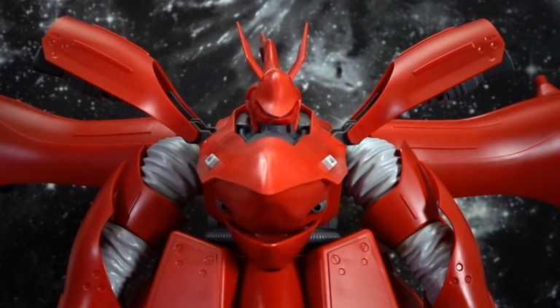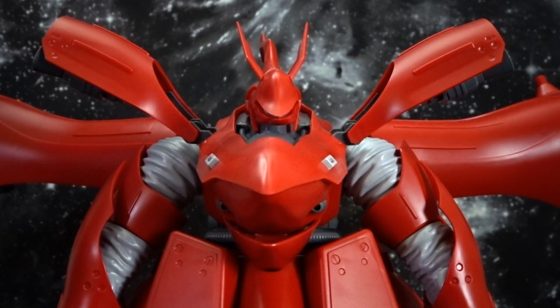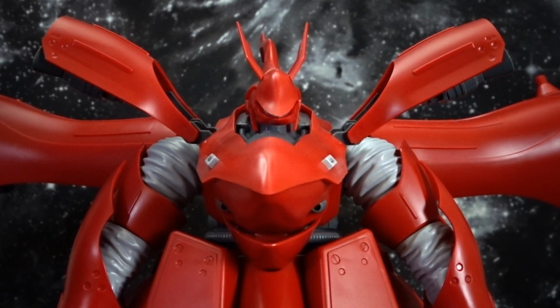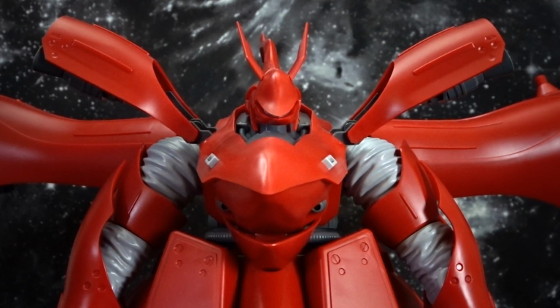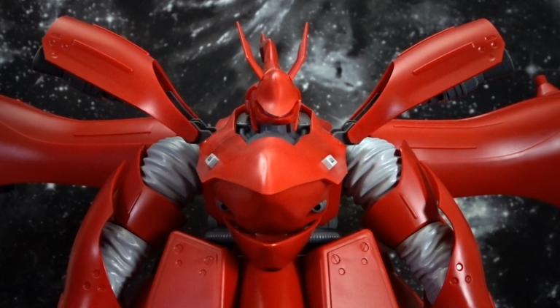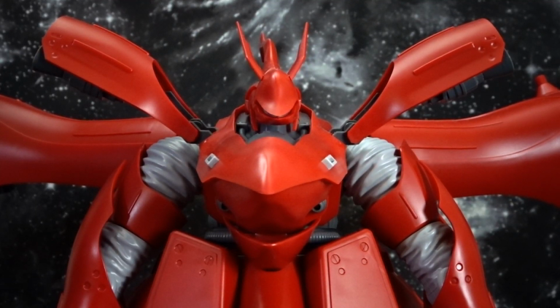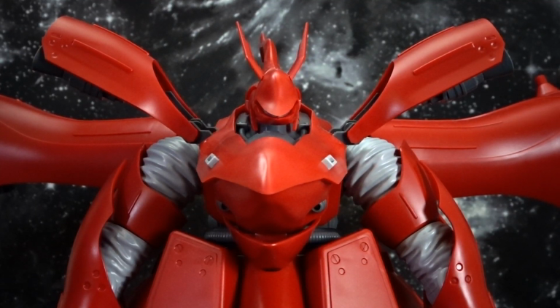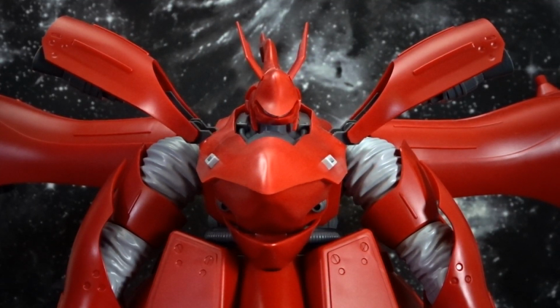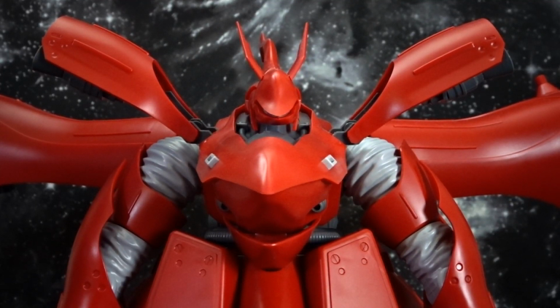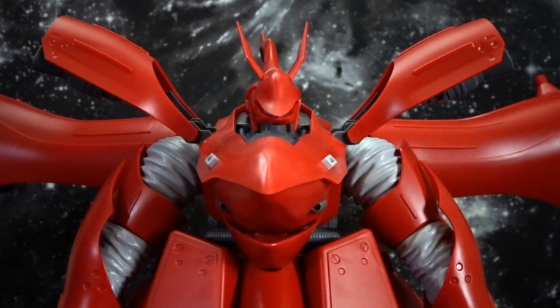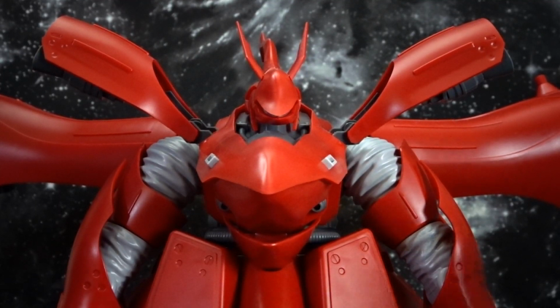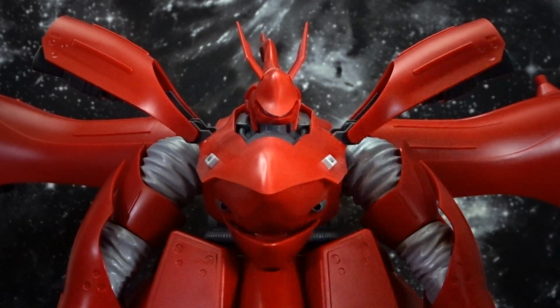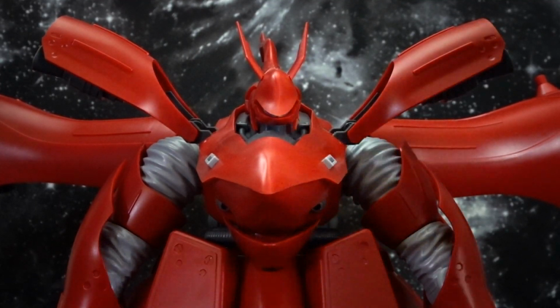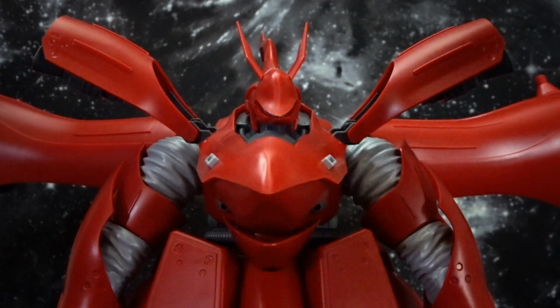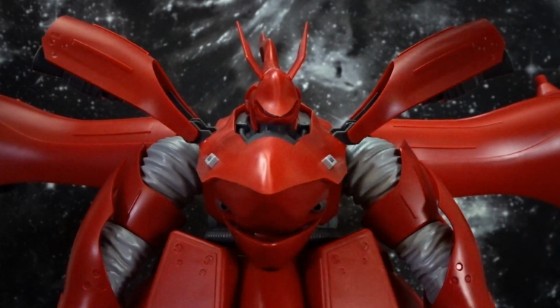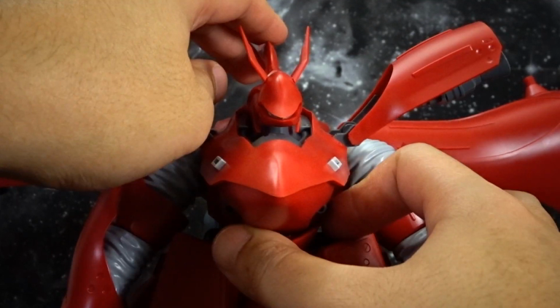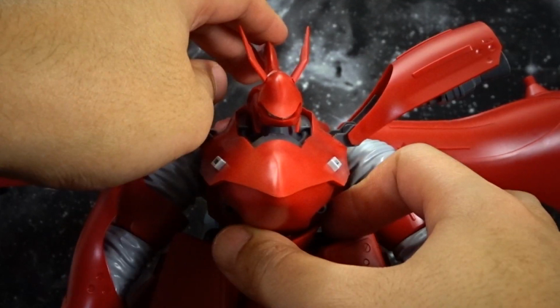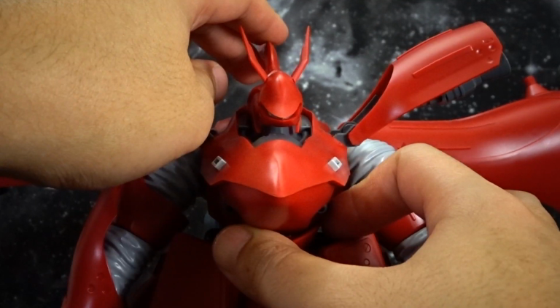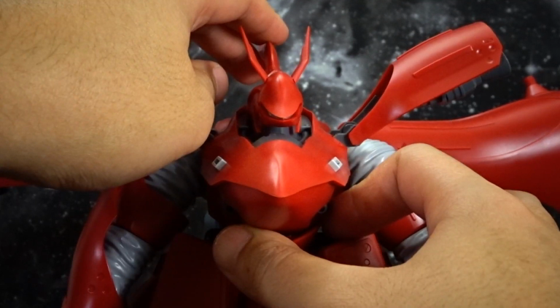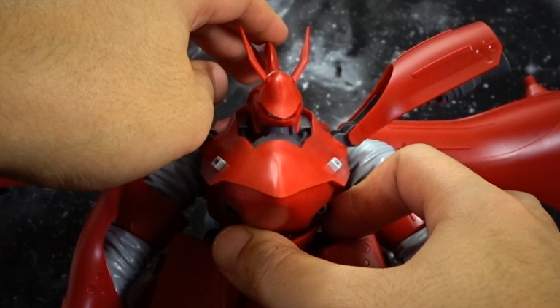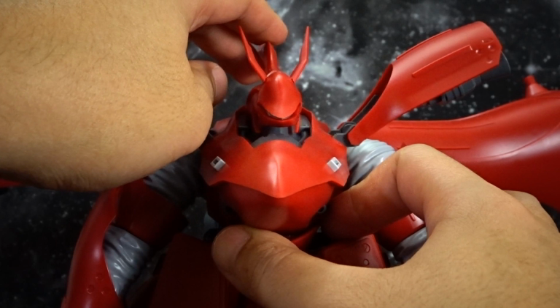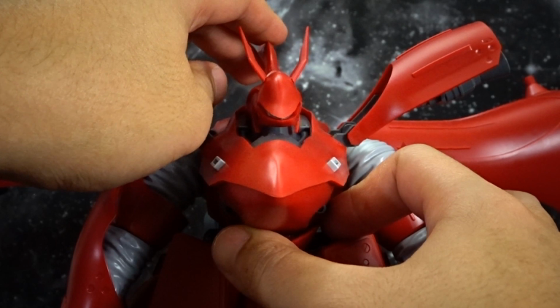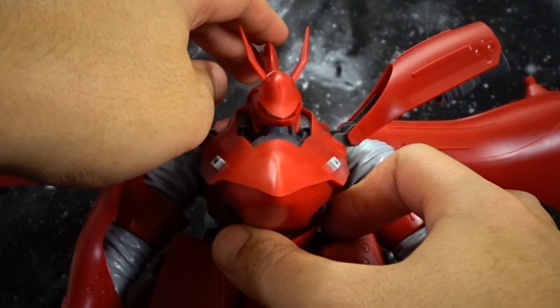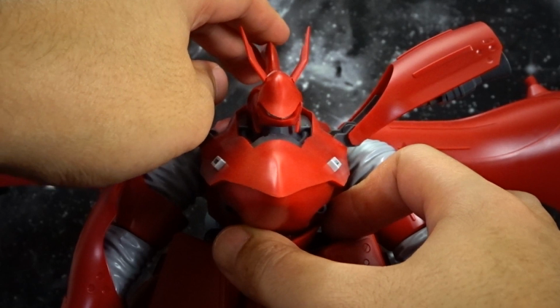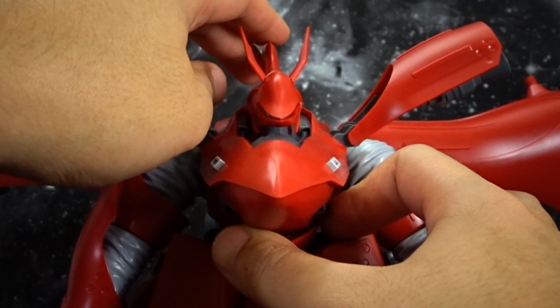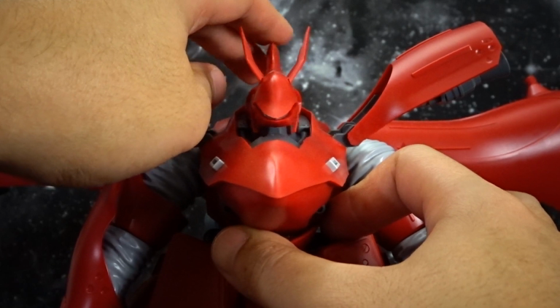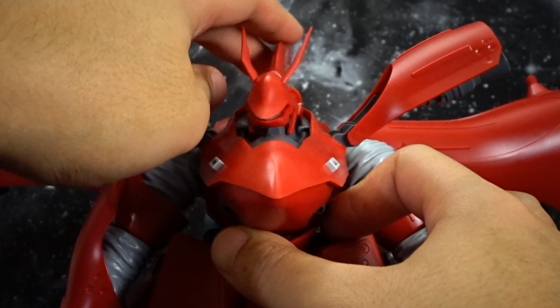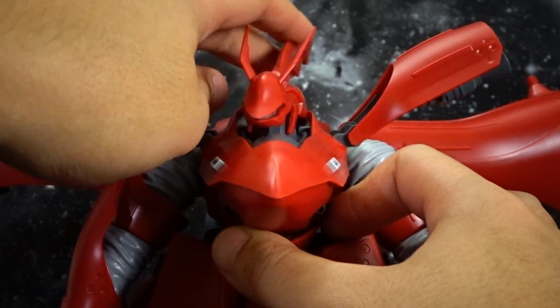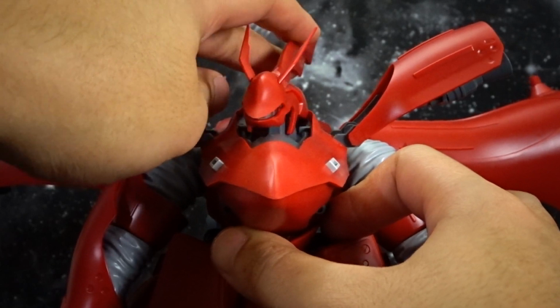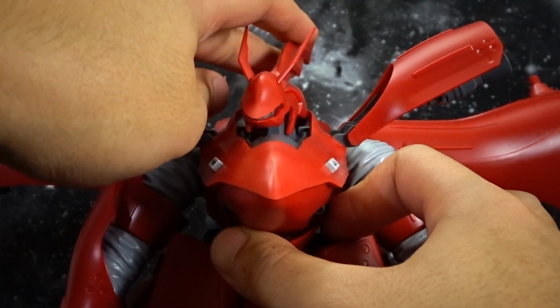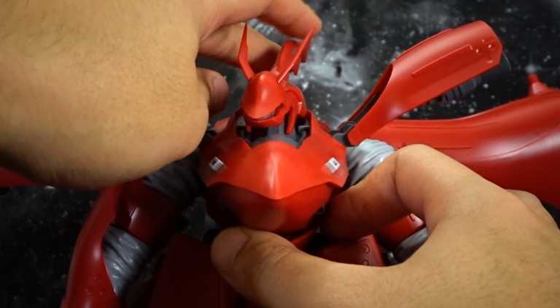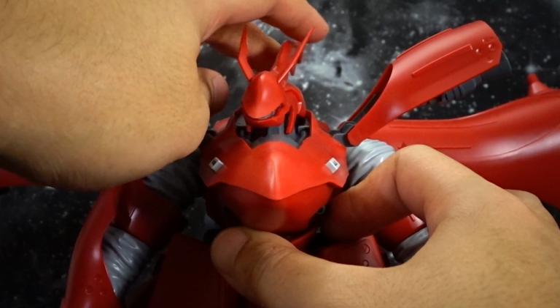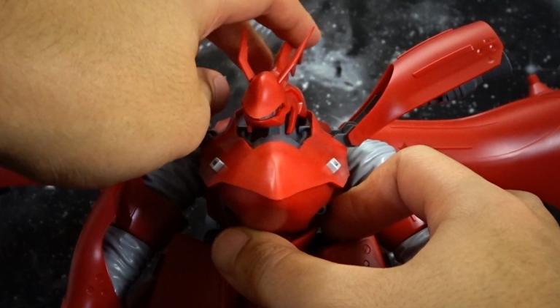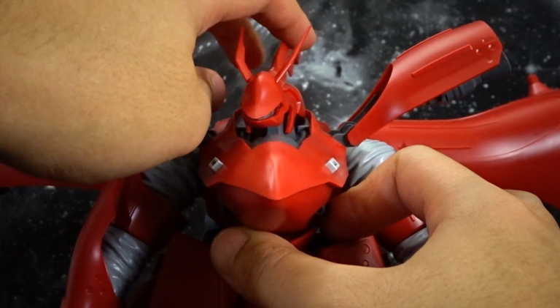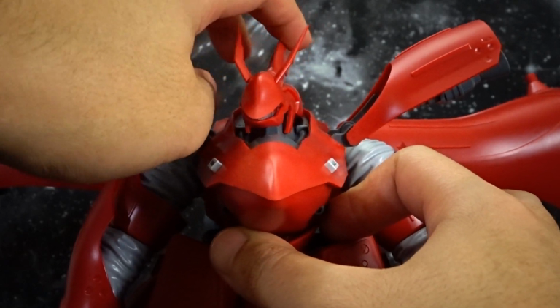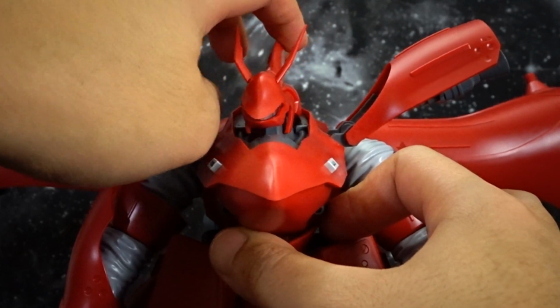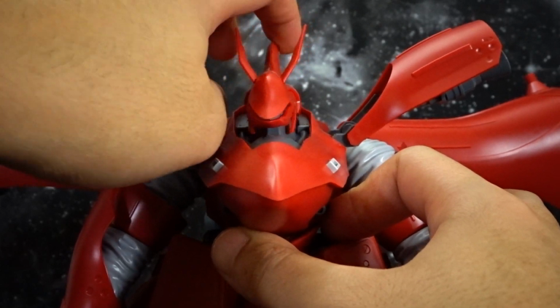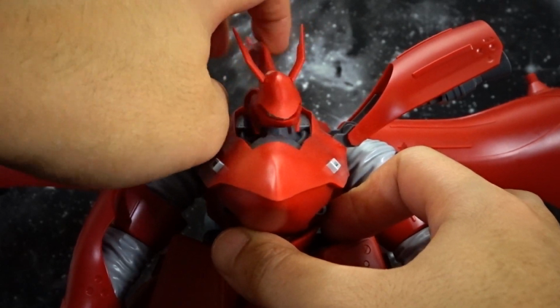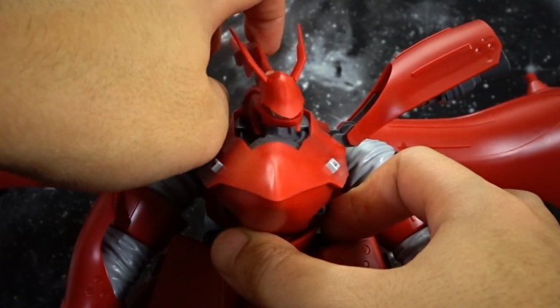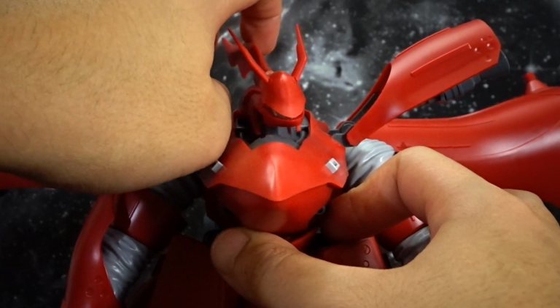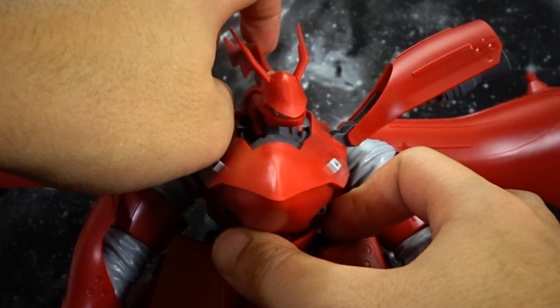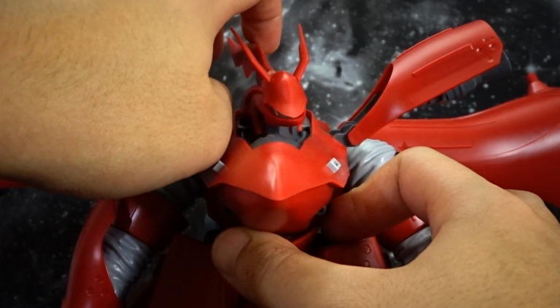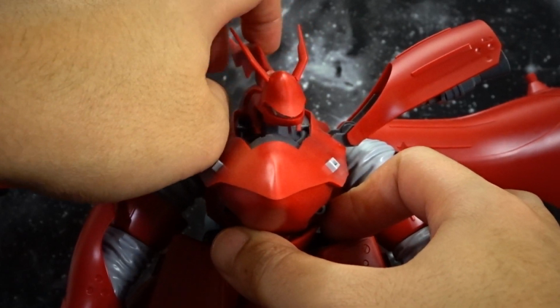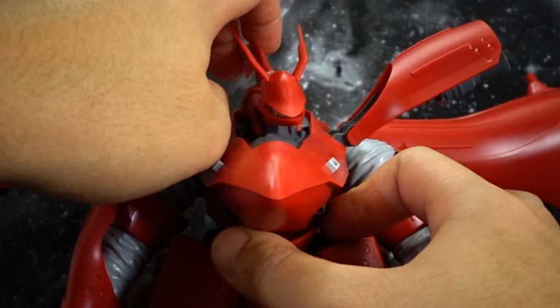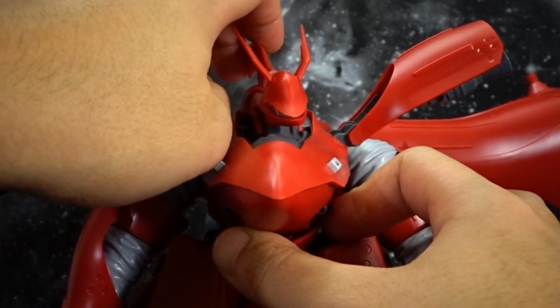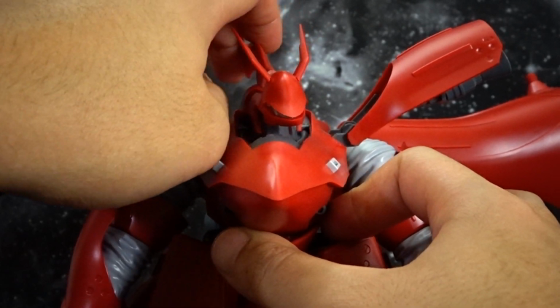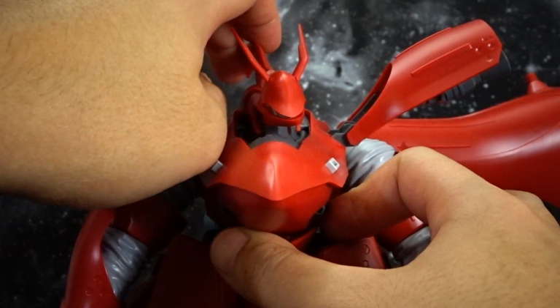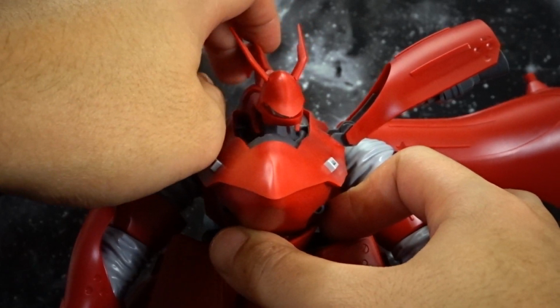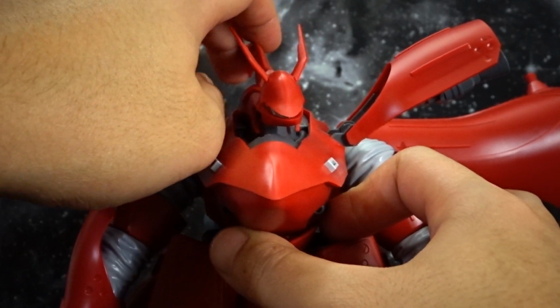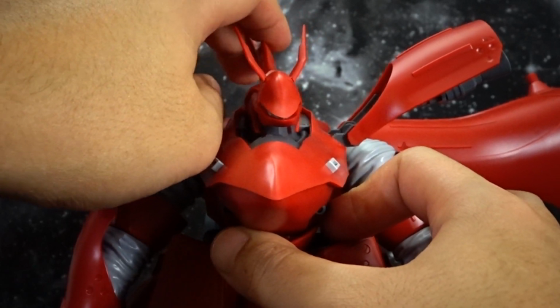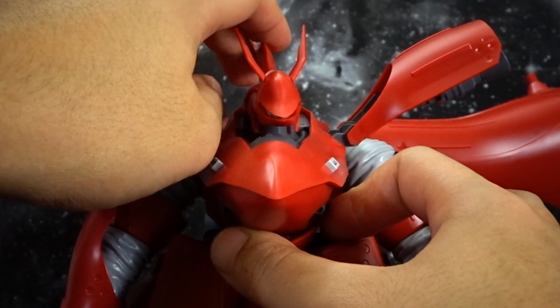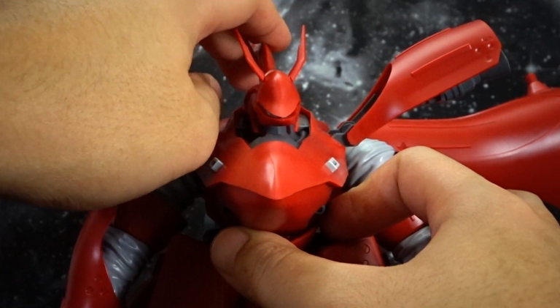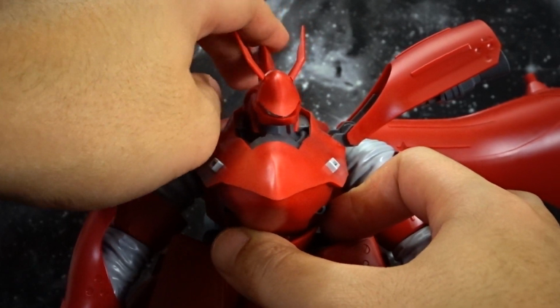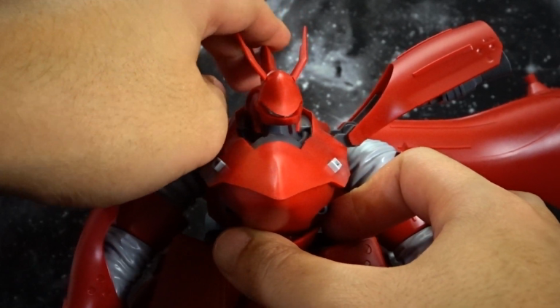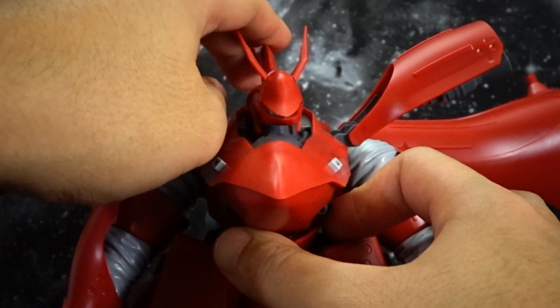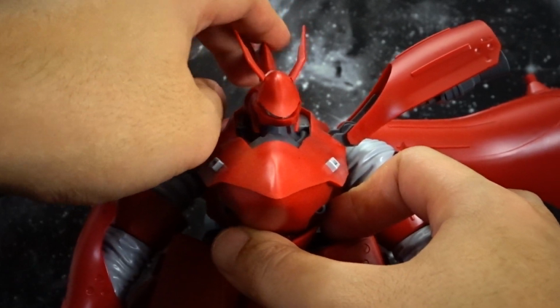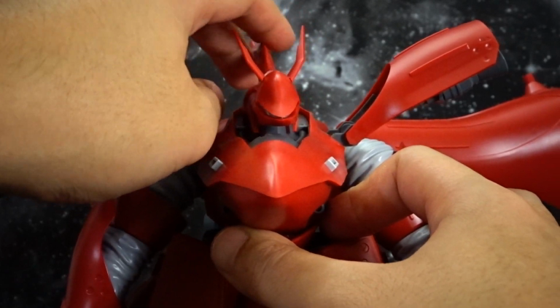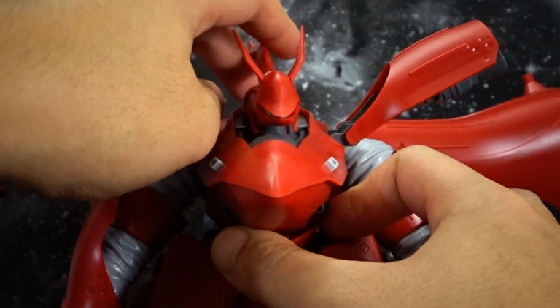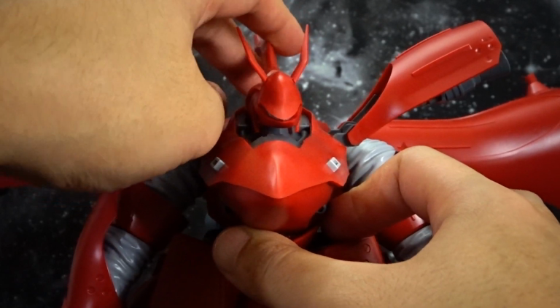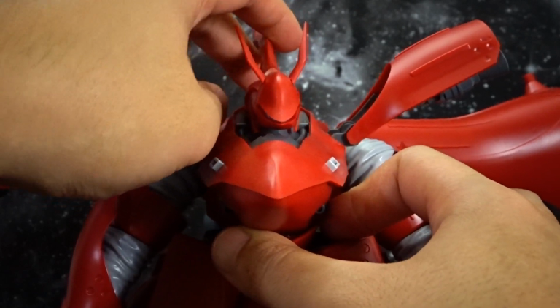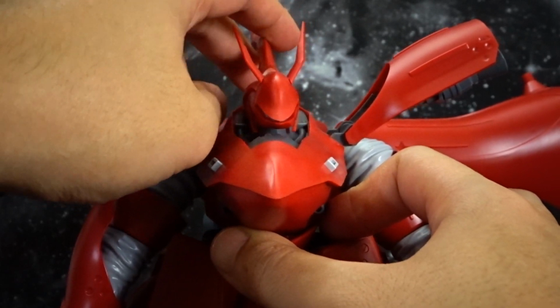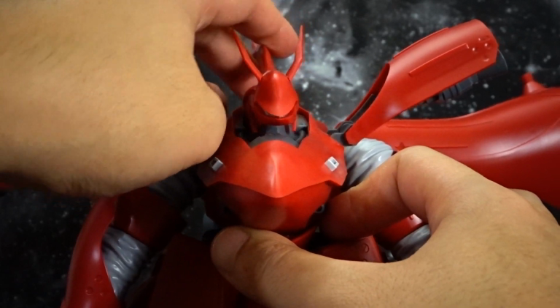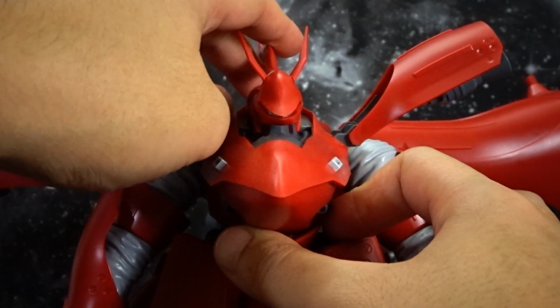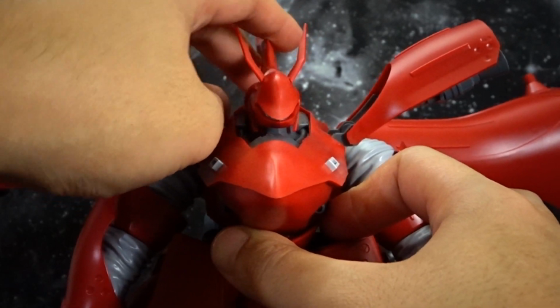Starting with the head articulation — you're going to have a little bit of left and right, but that's pretty much it. No up and down.